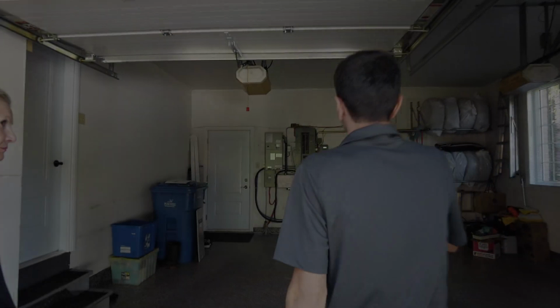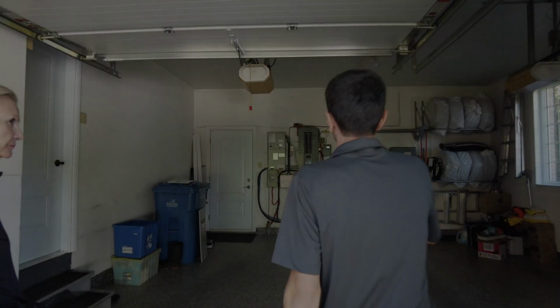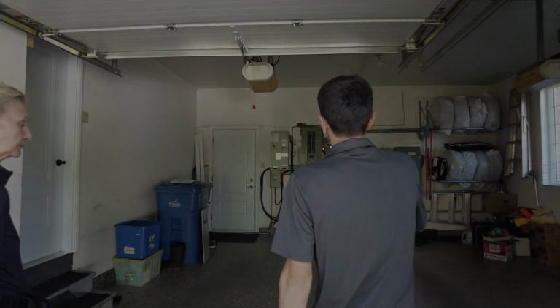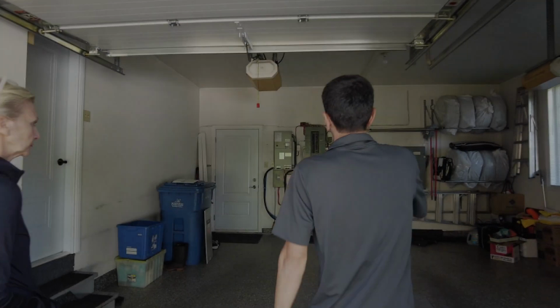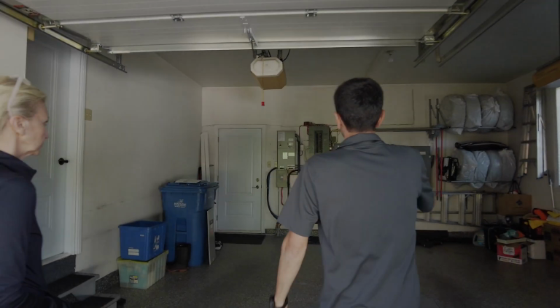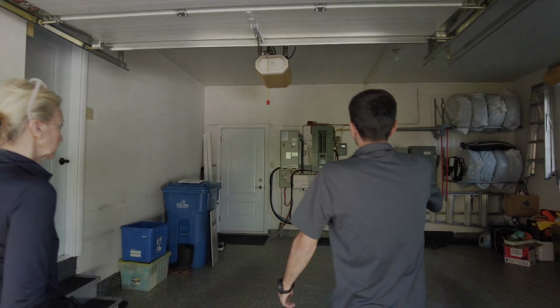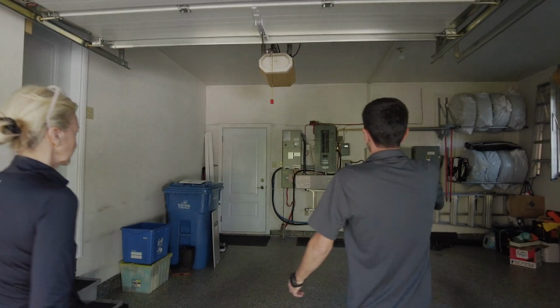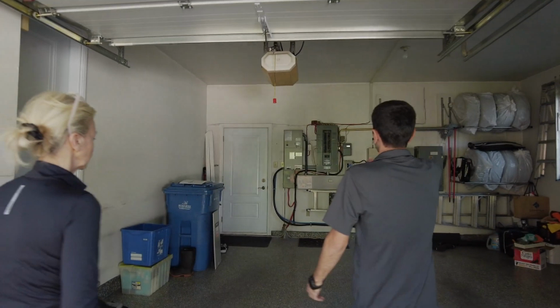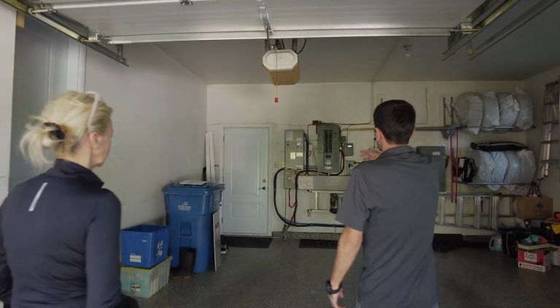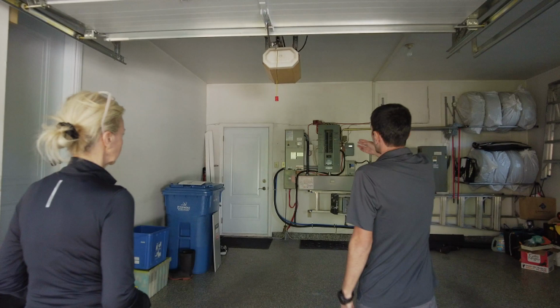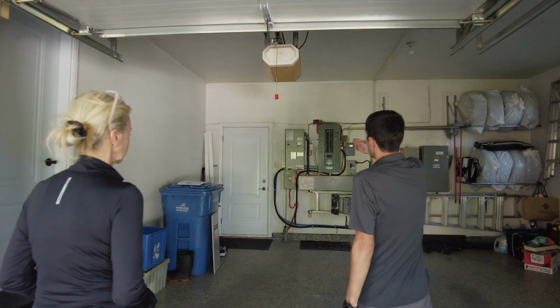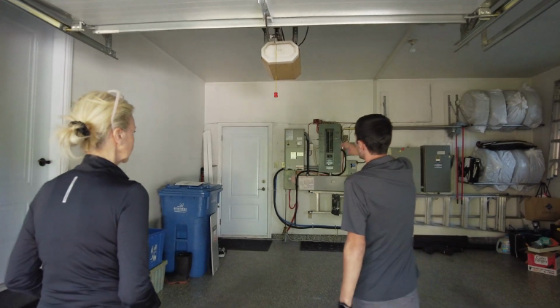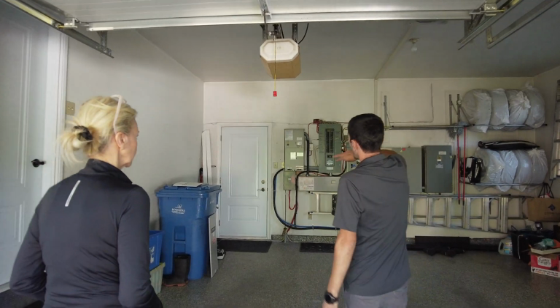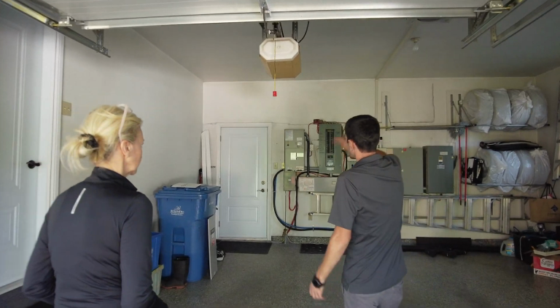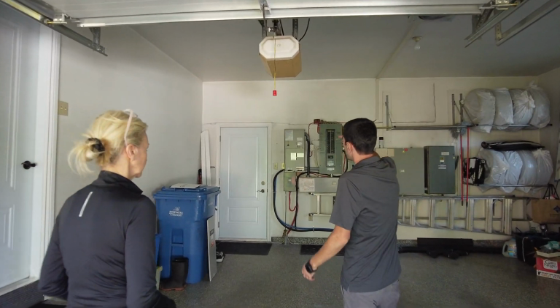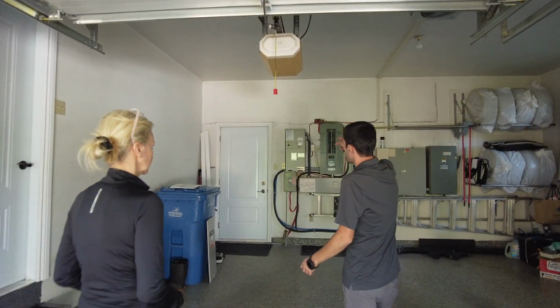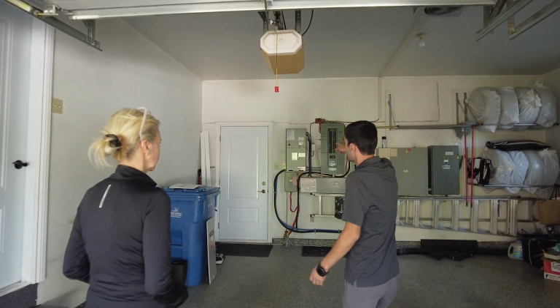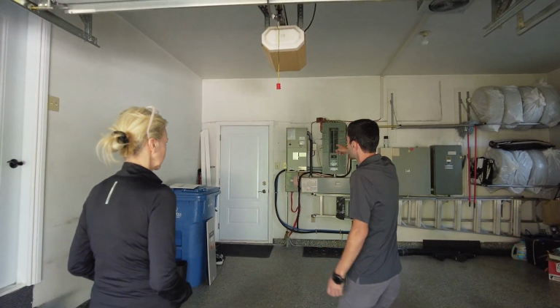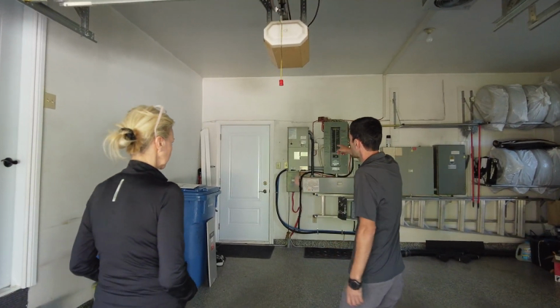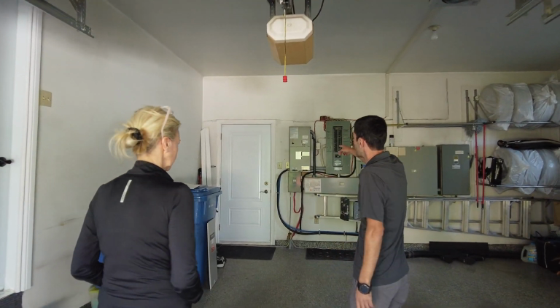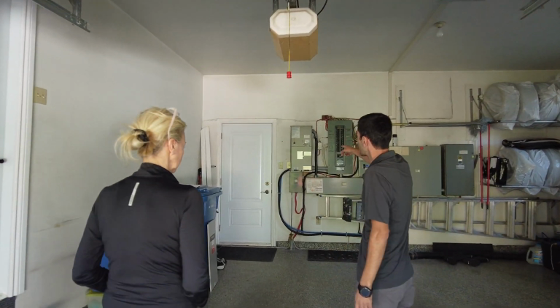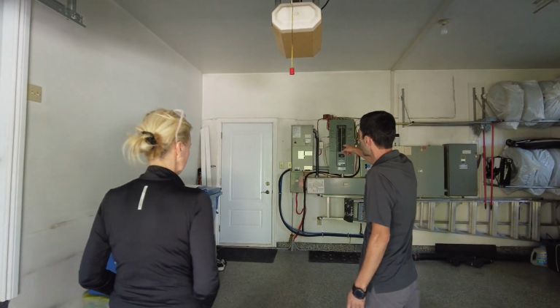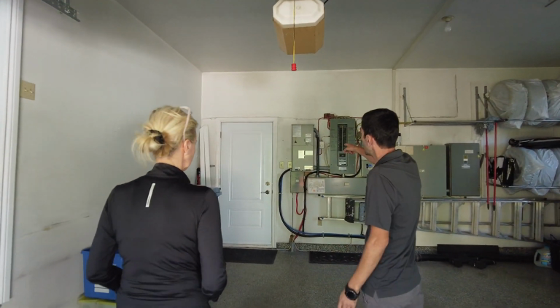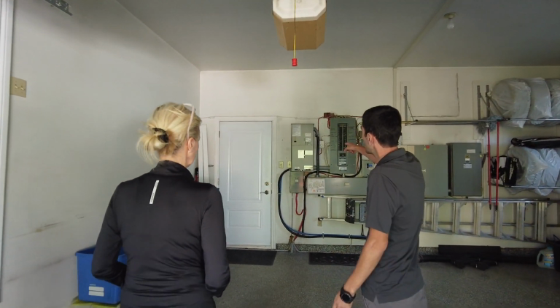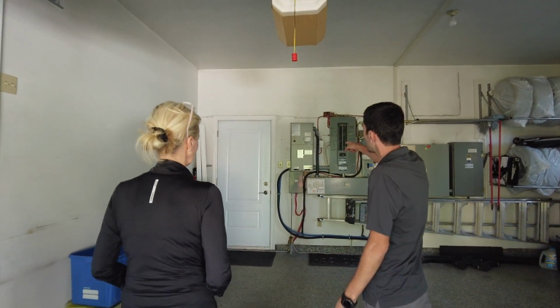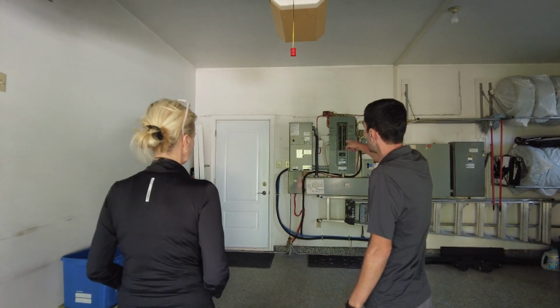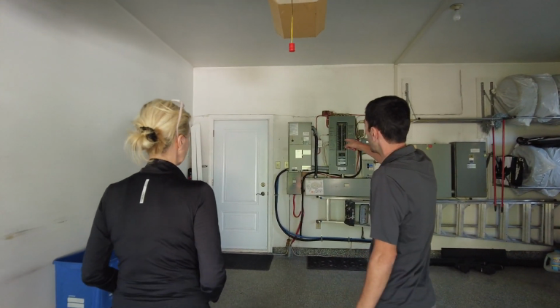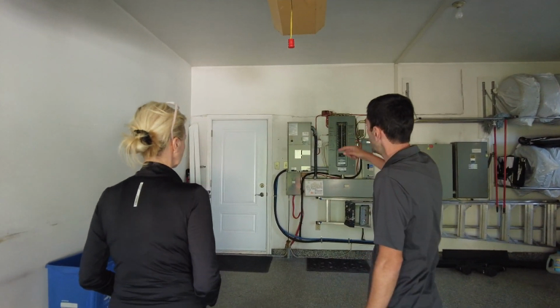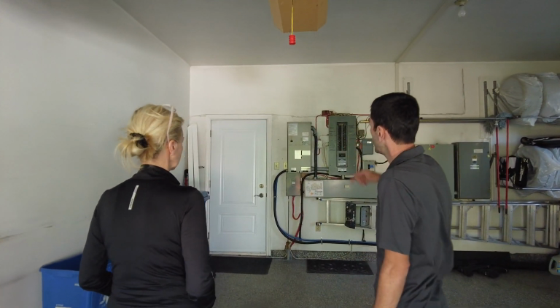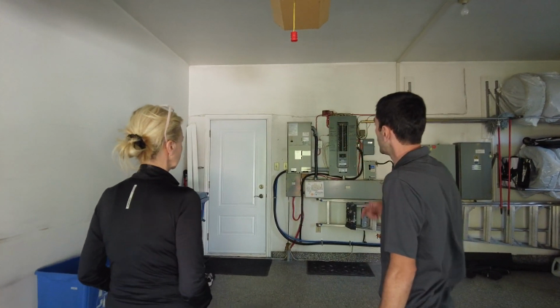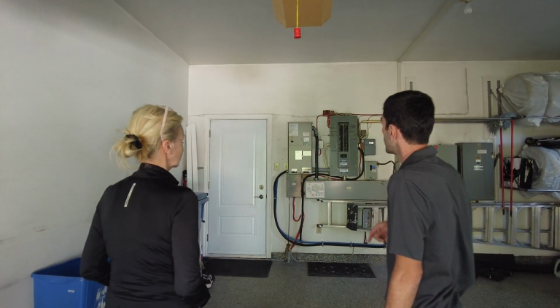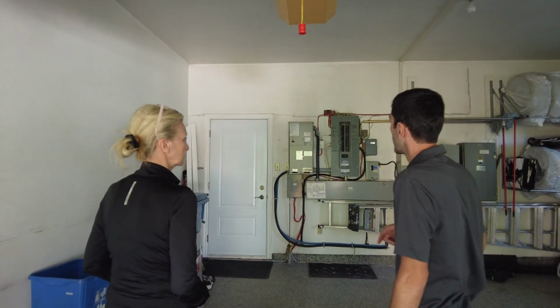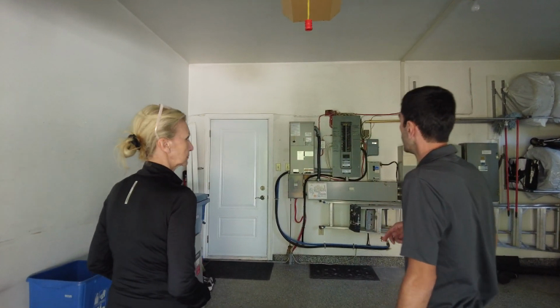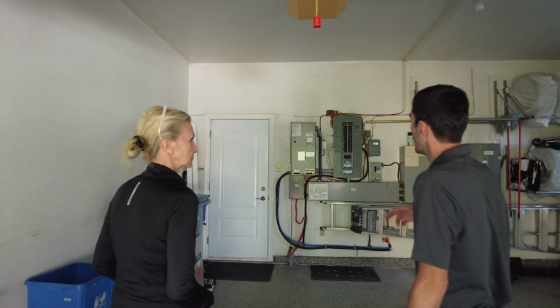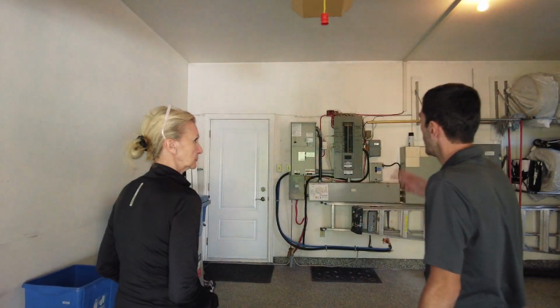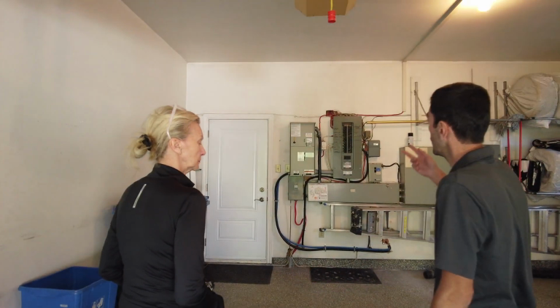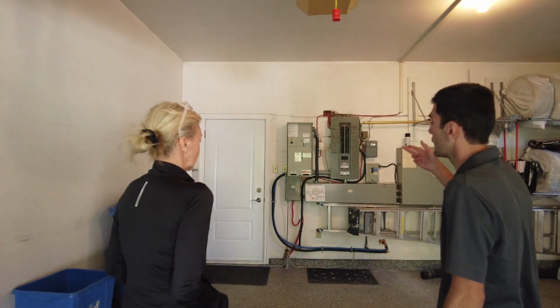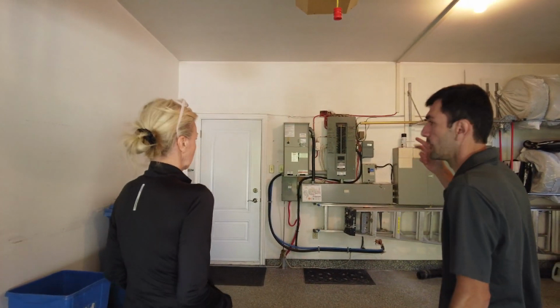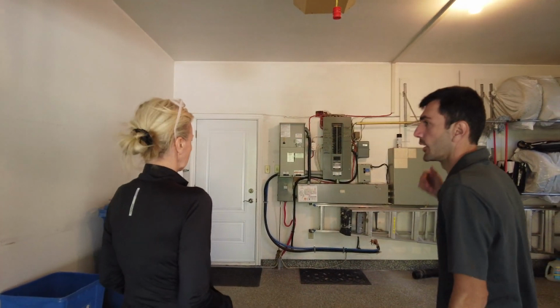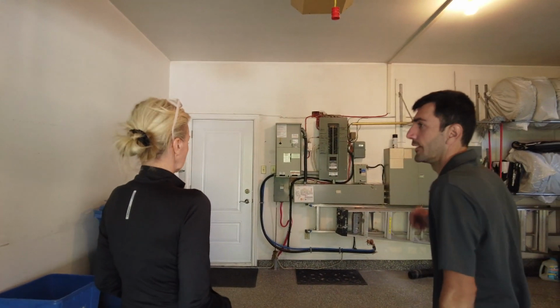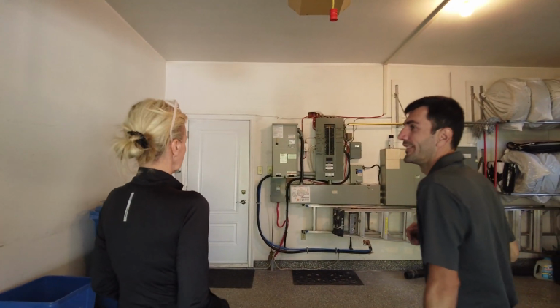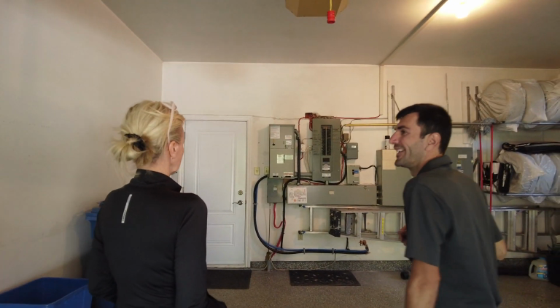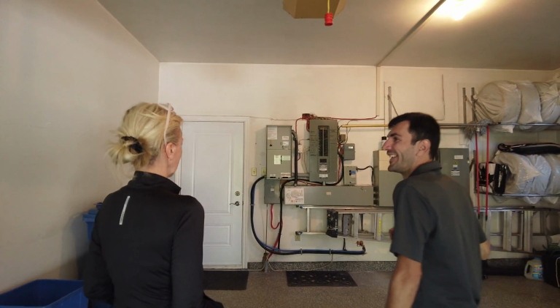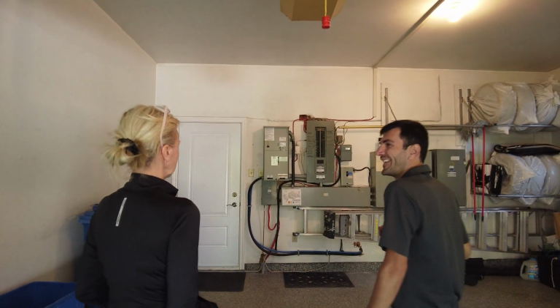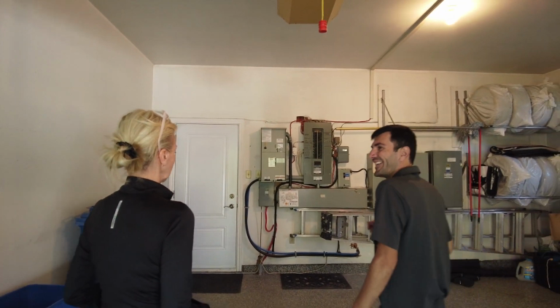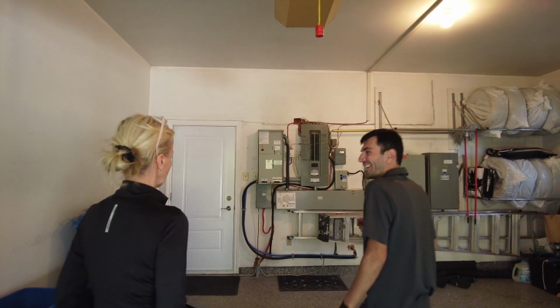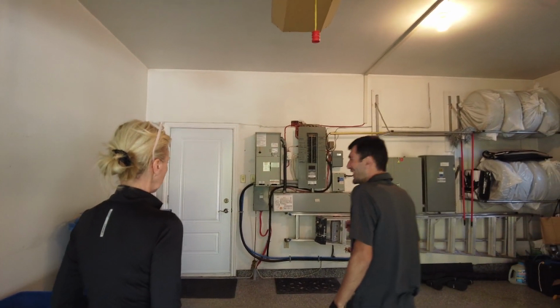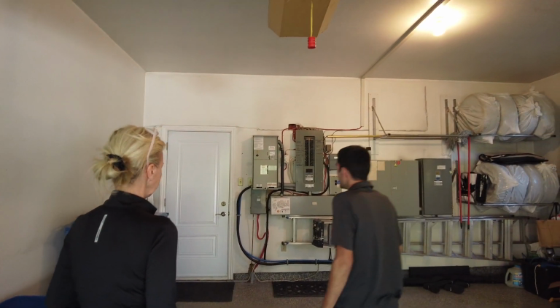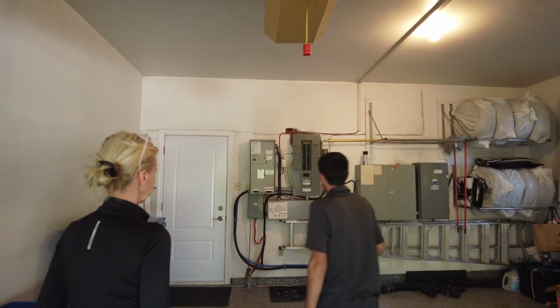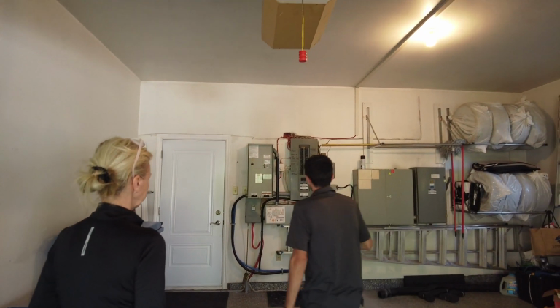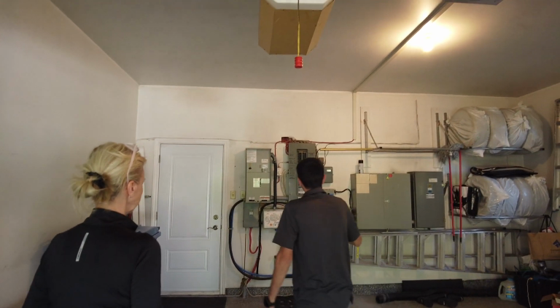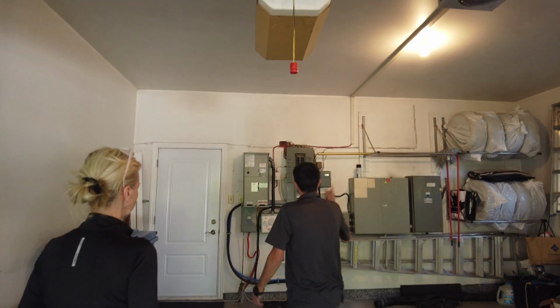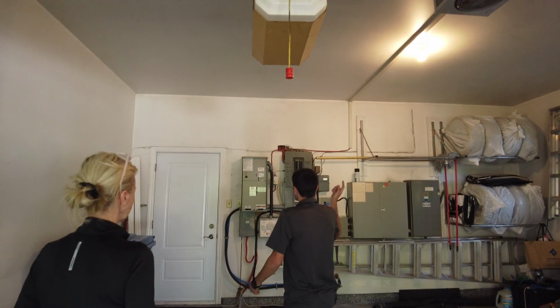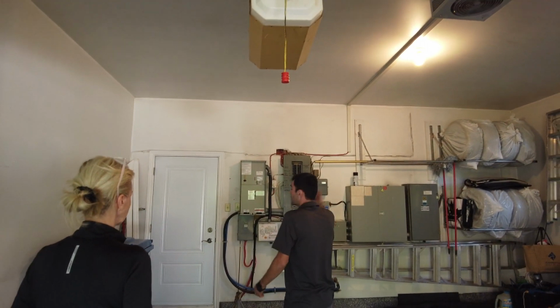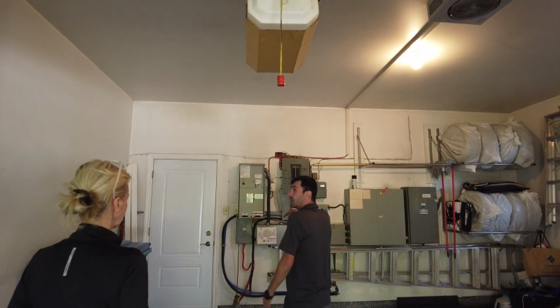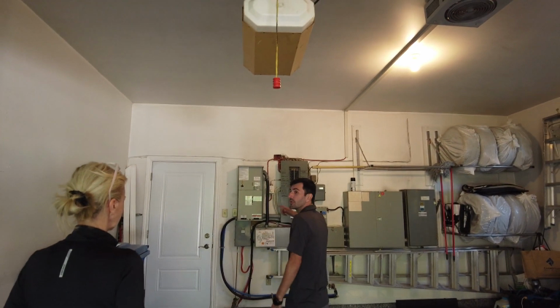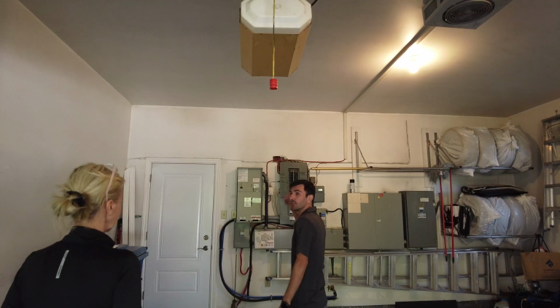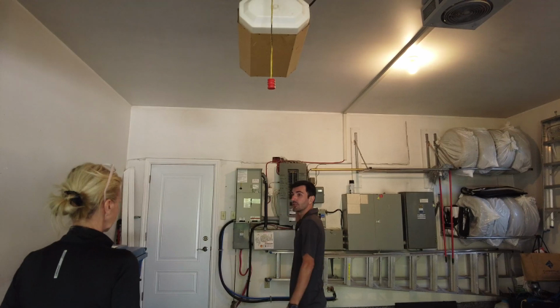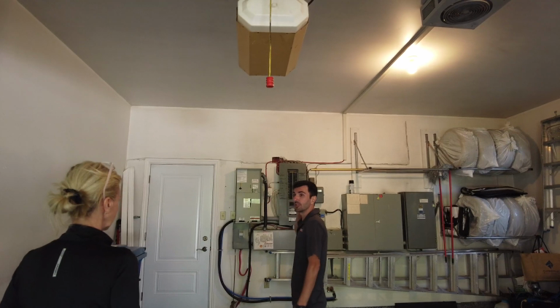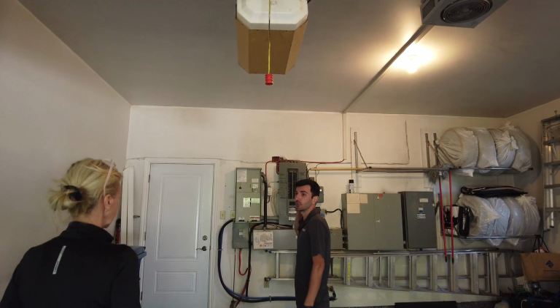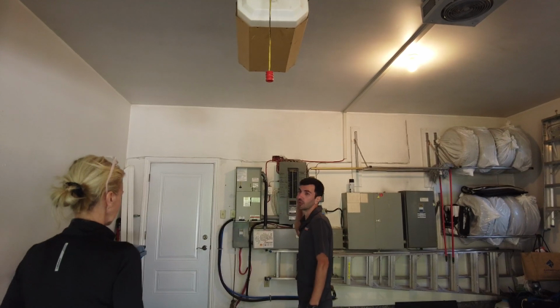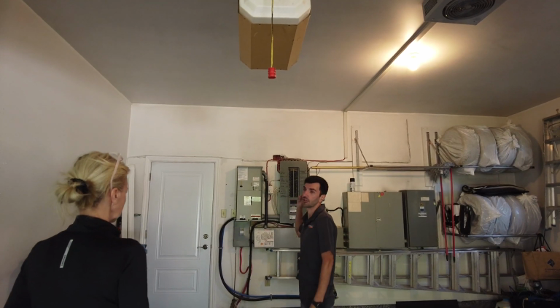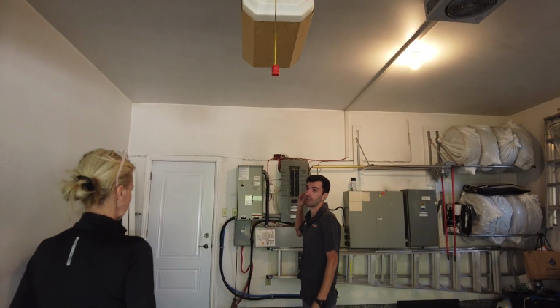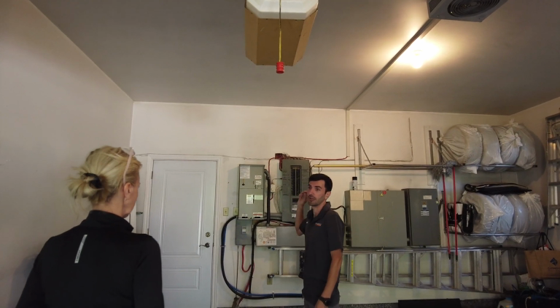30 seconds — it's going to transfer. The house is now on the generator.